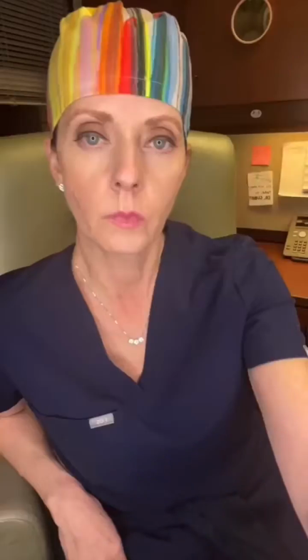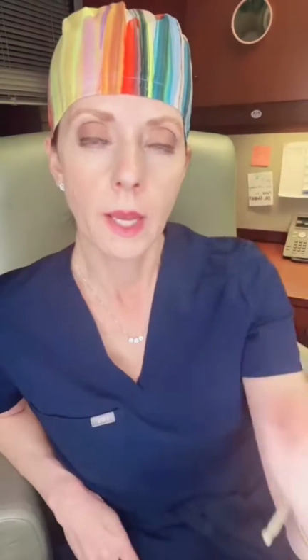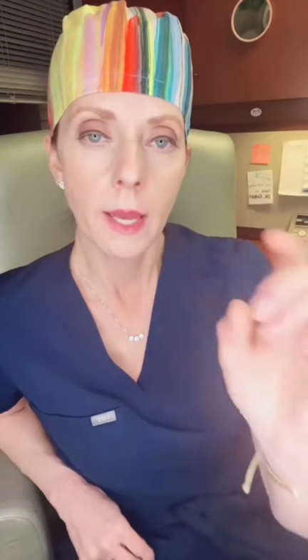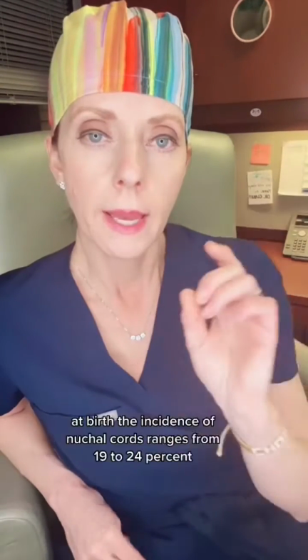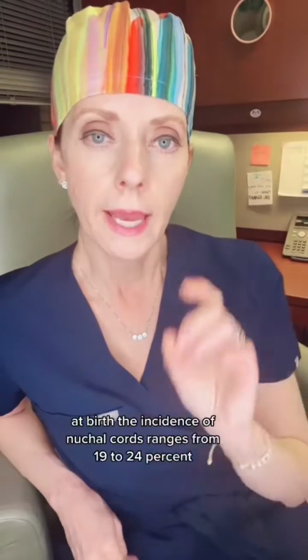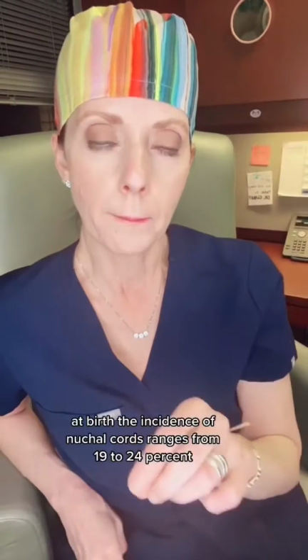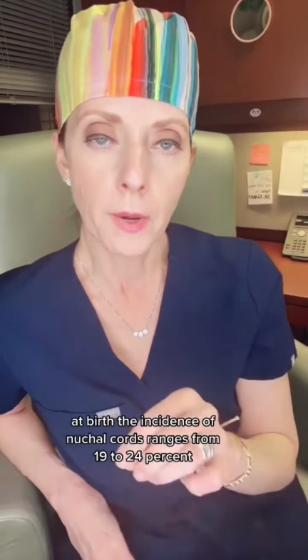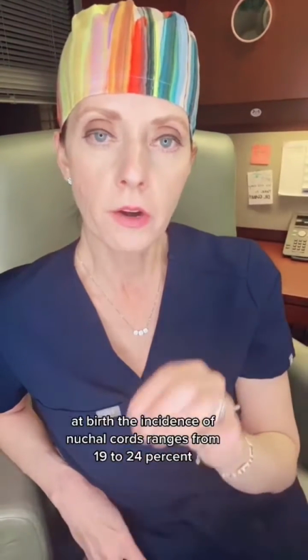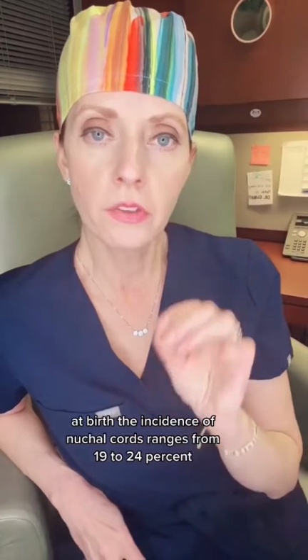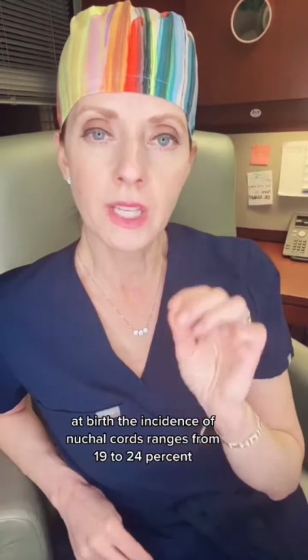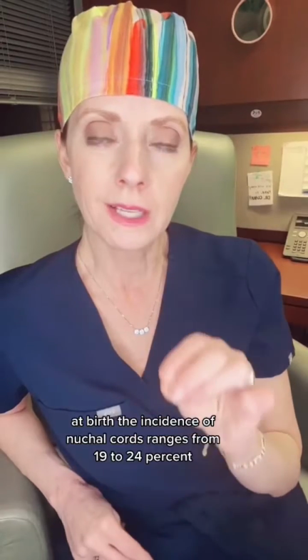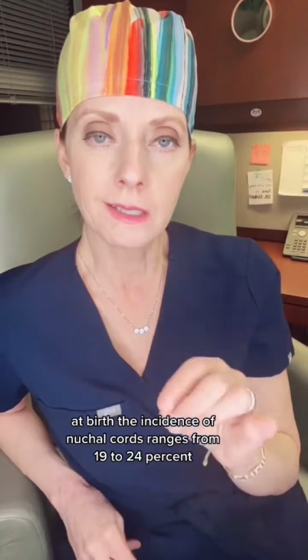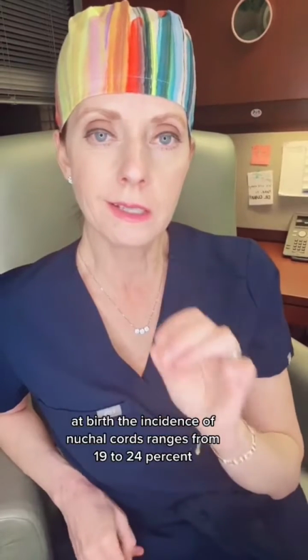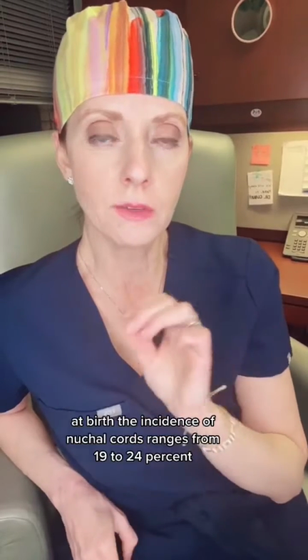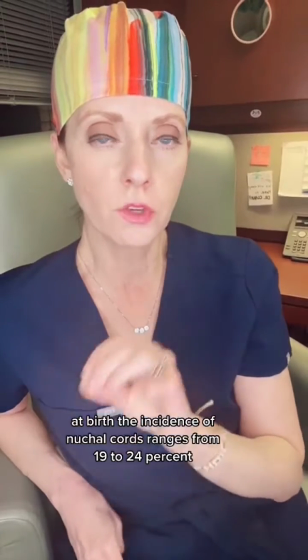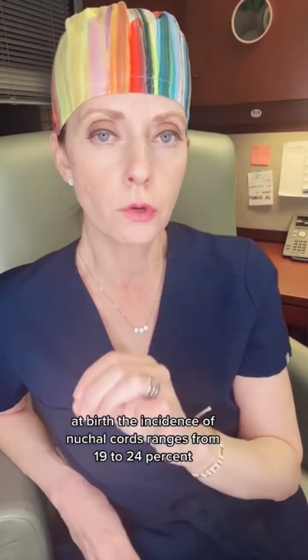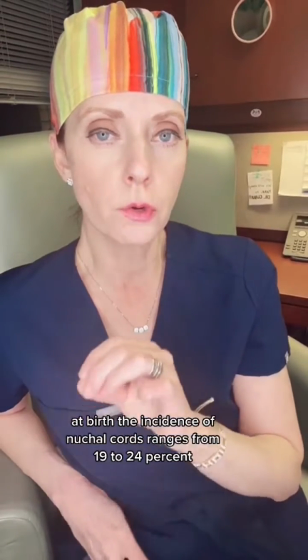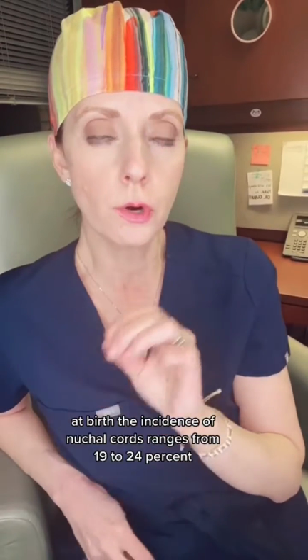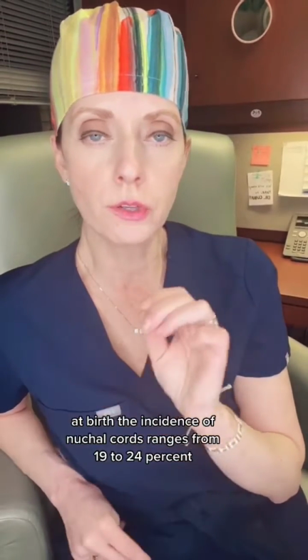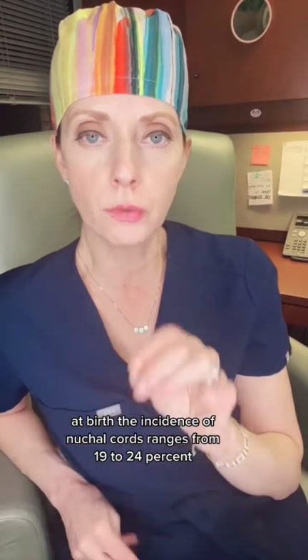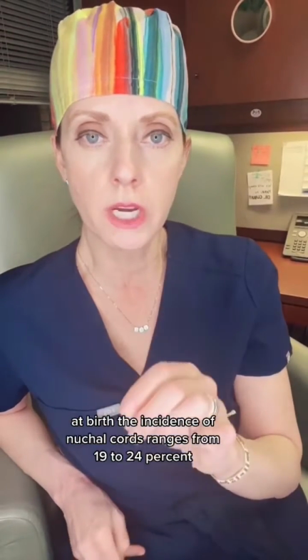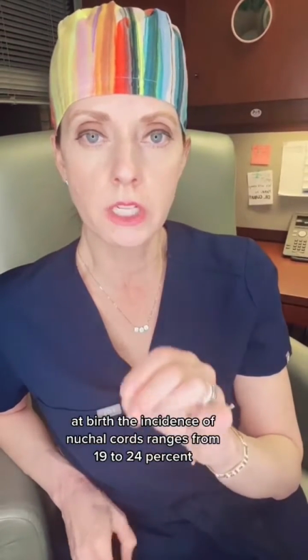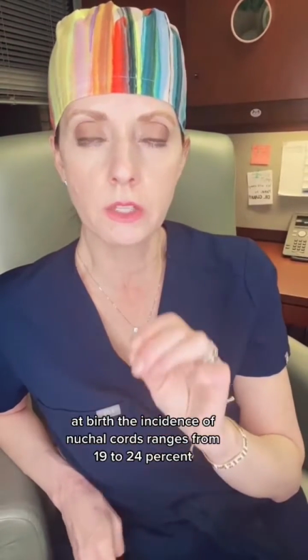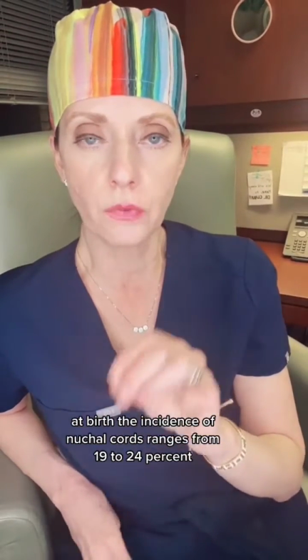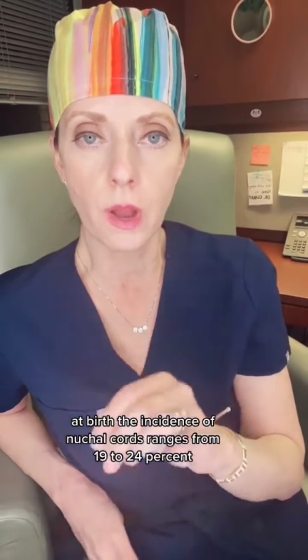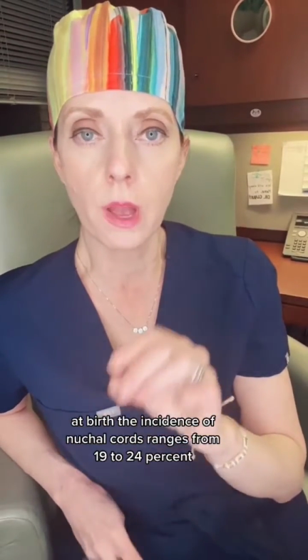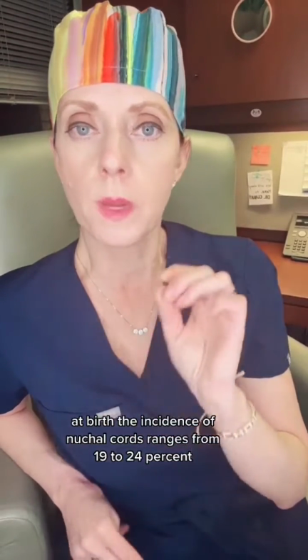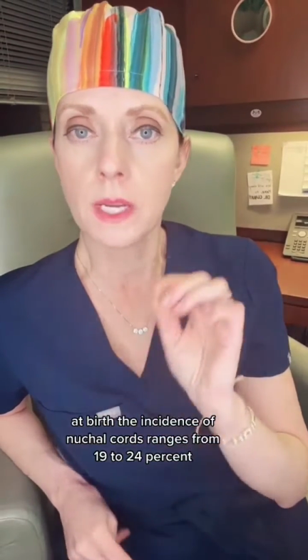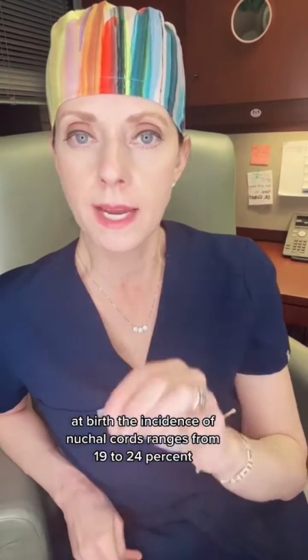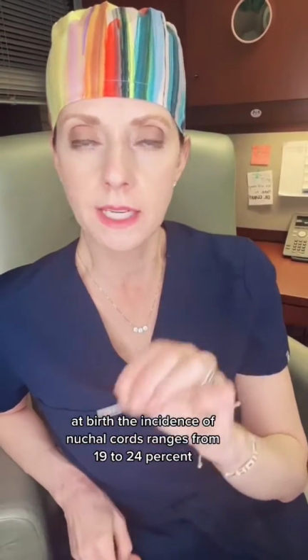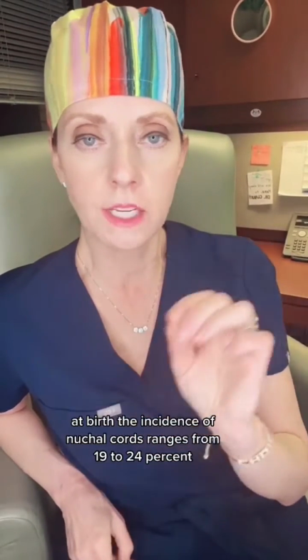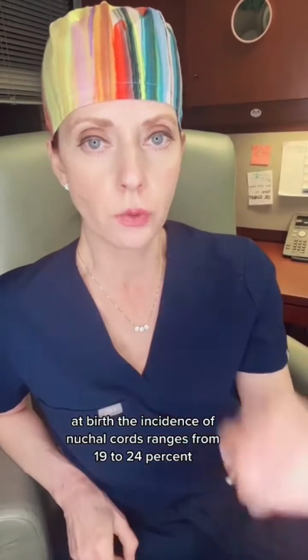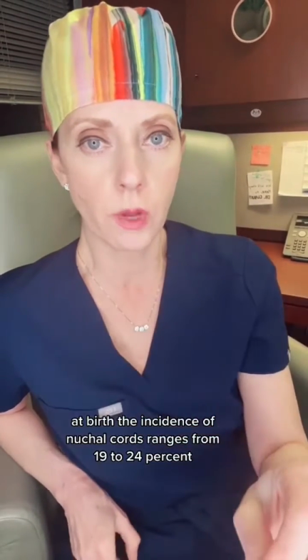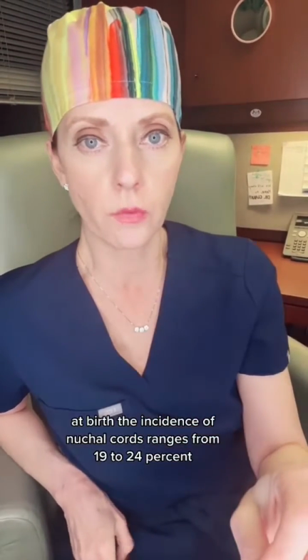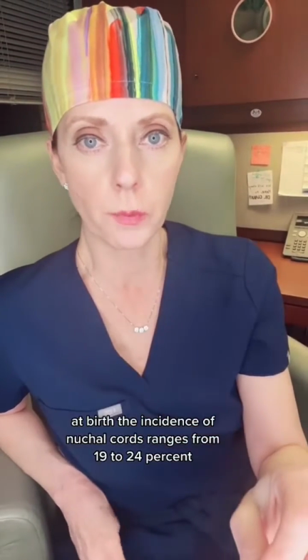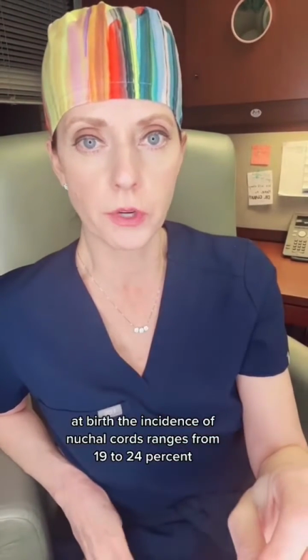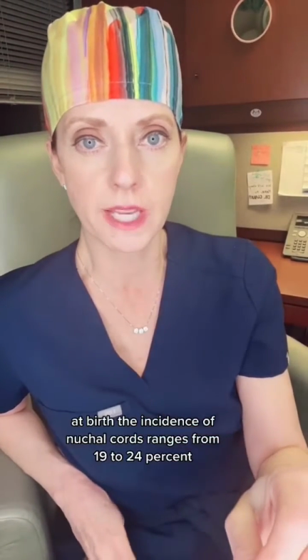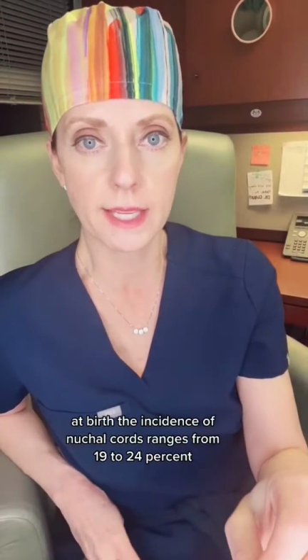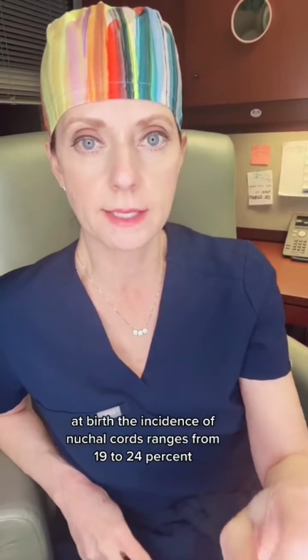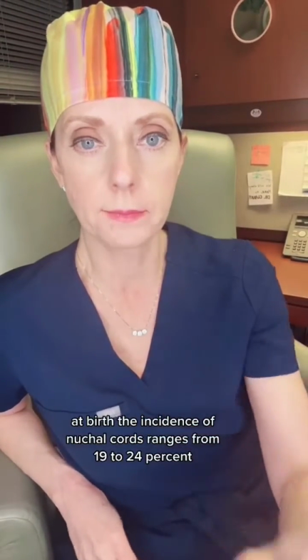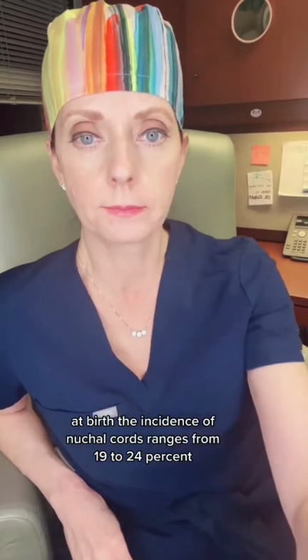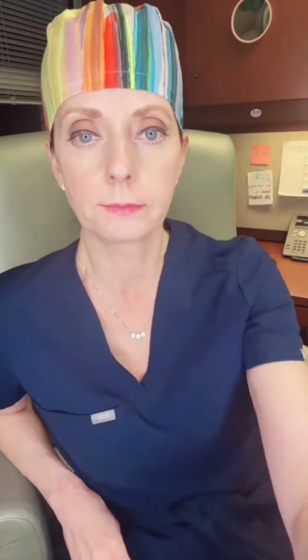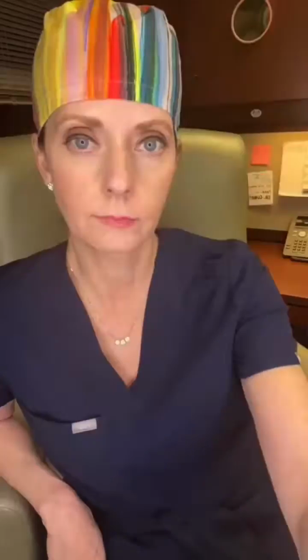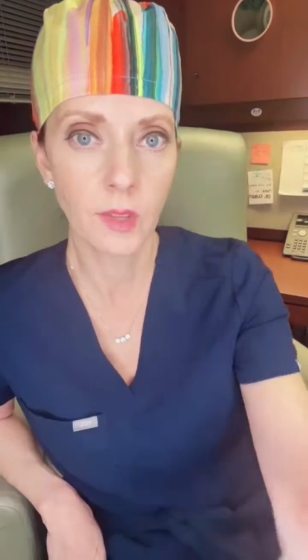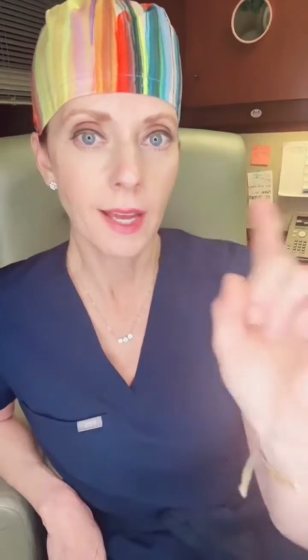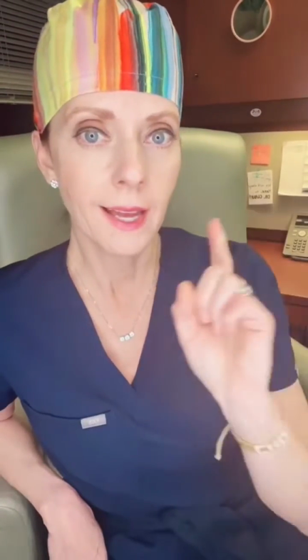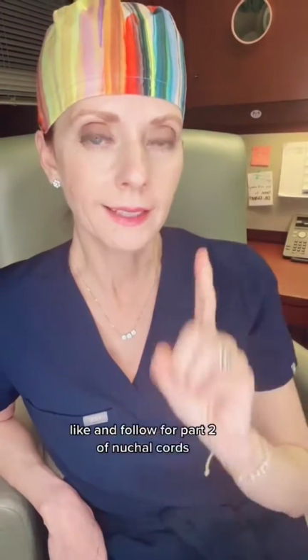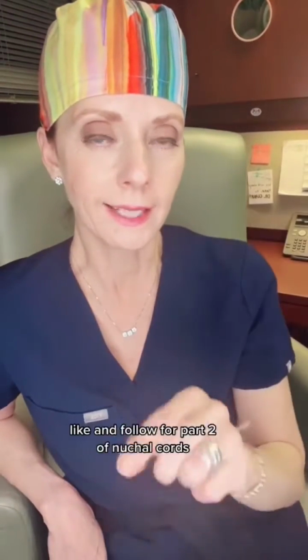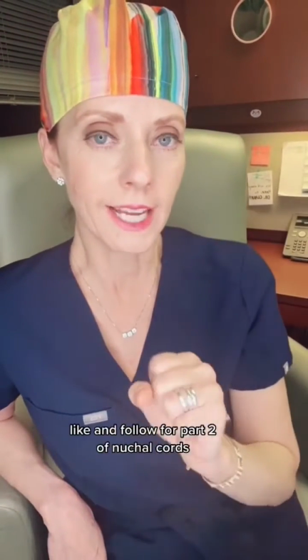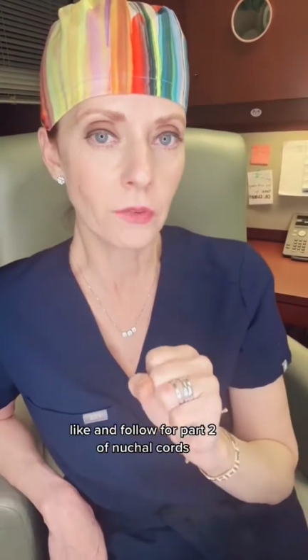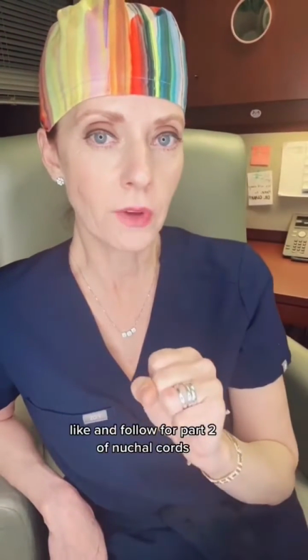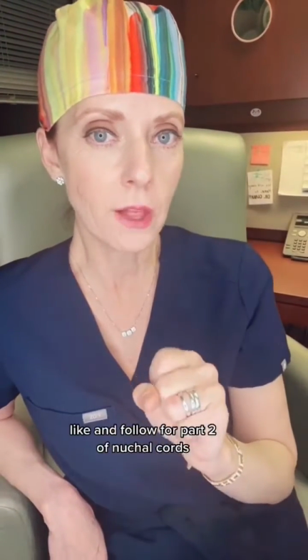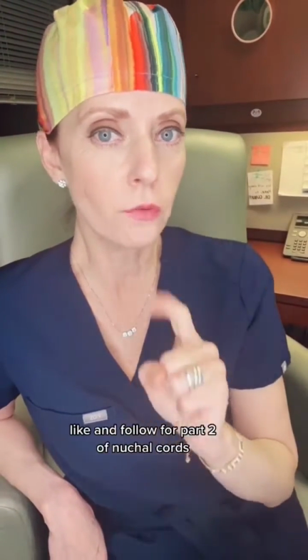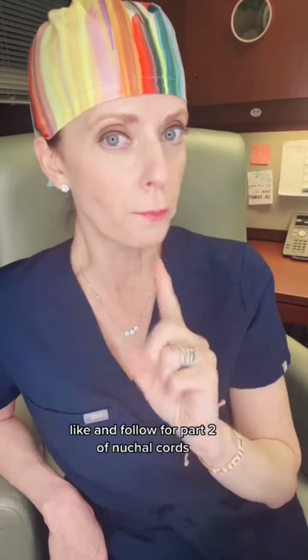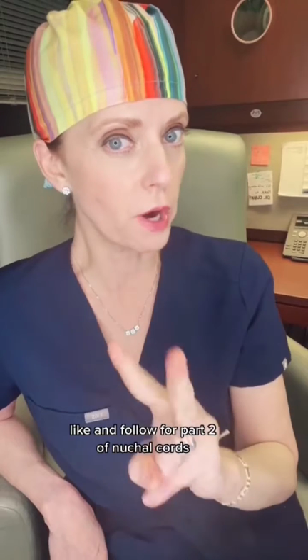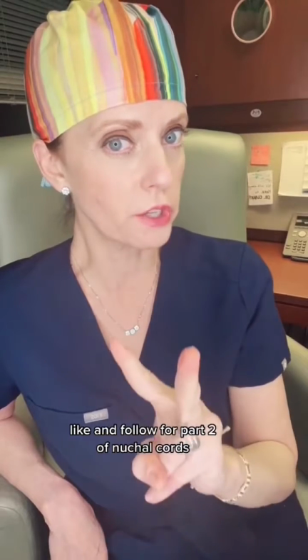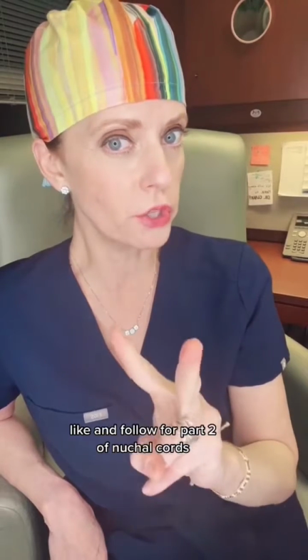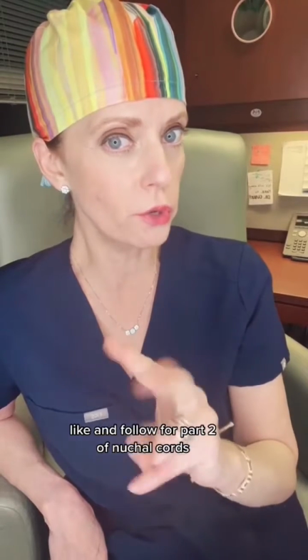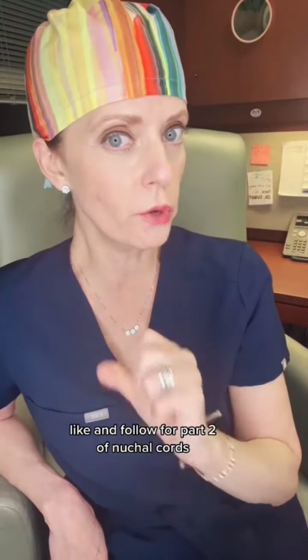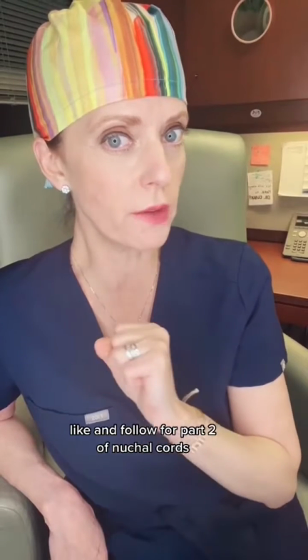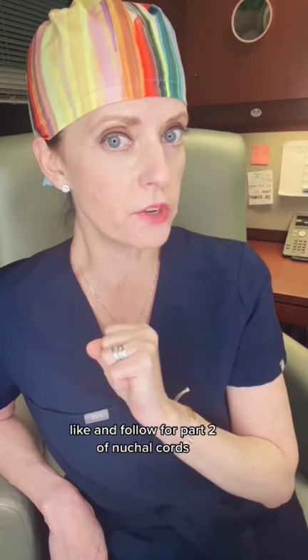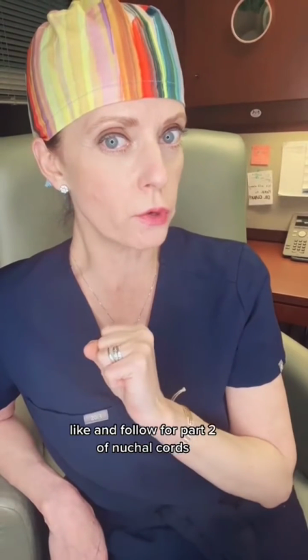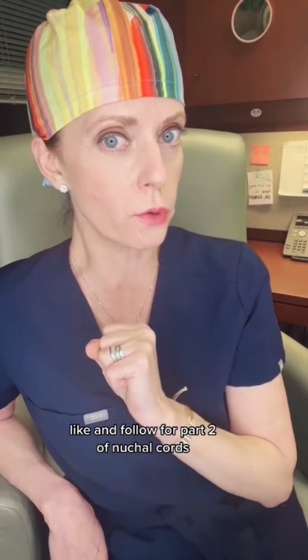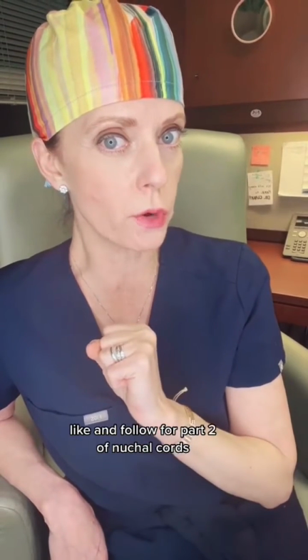At birth, the incidence of nuchal cords ranges from 19 to 24%.